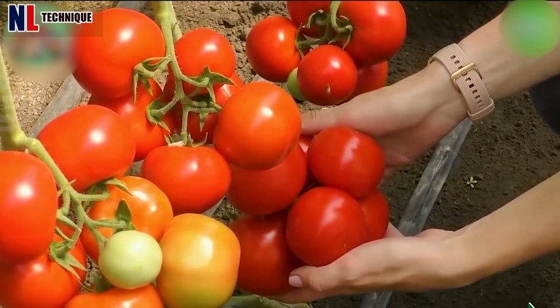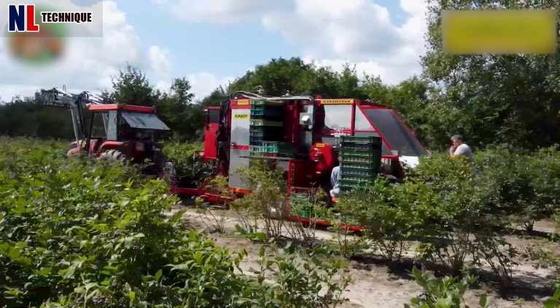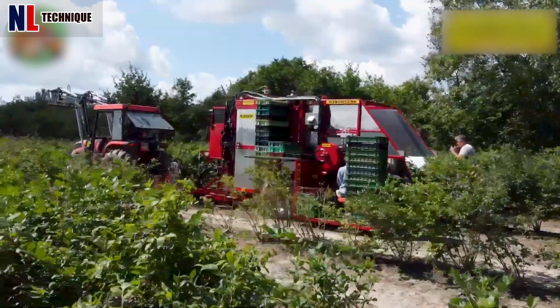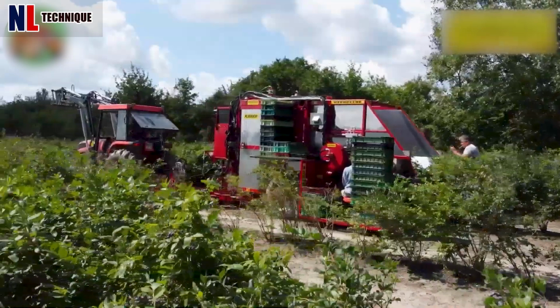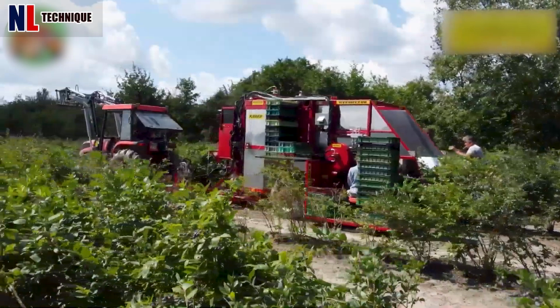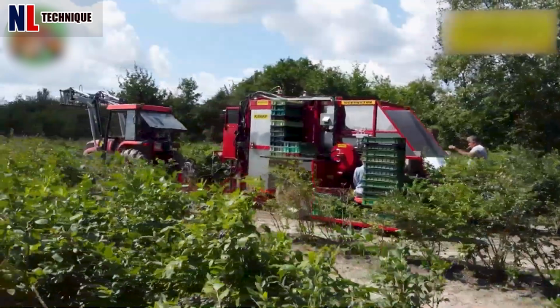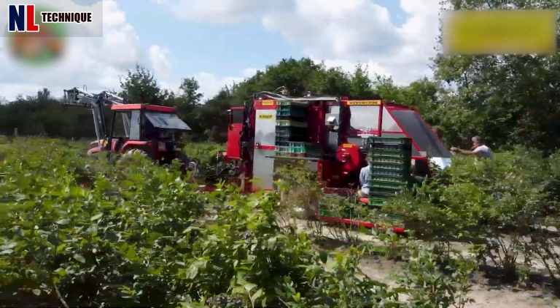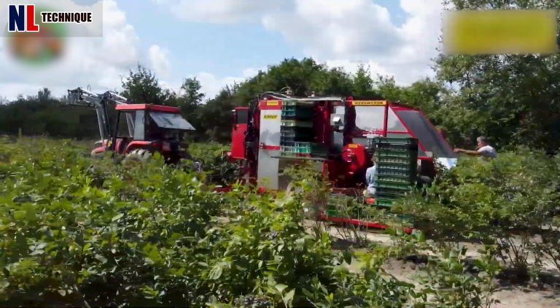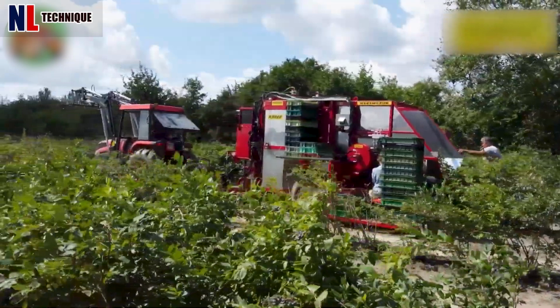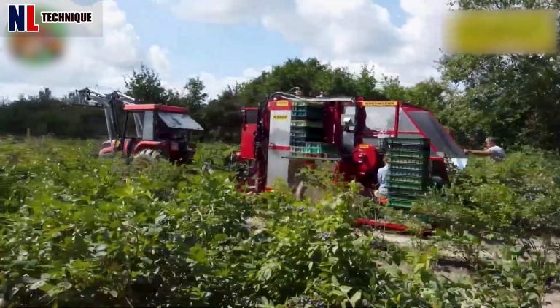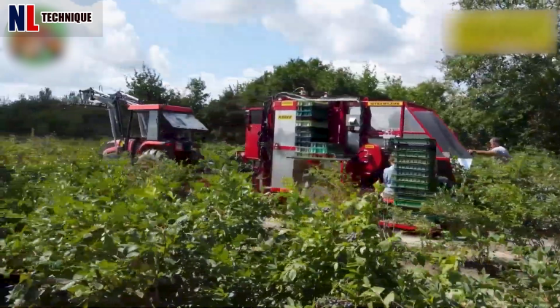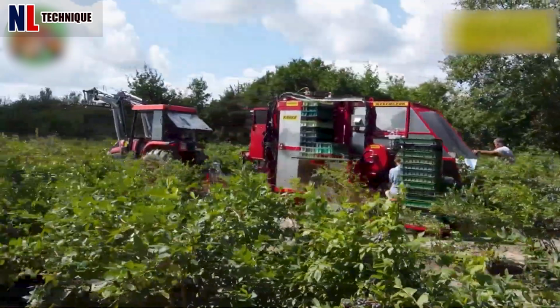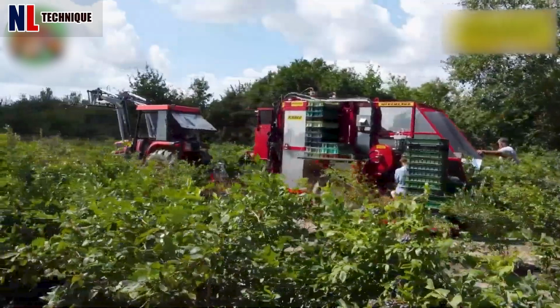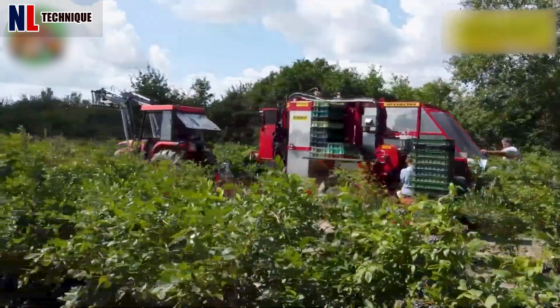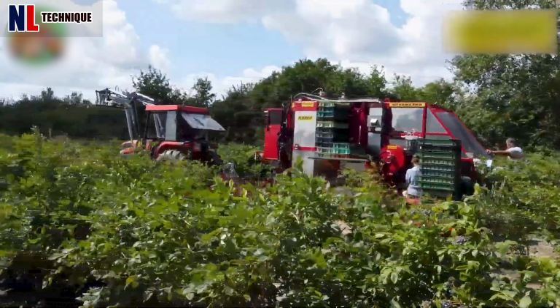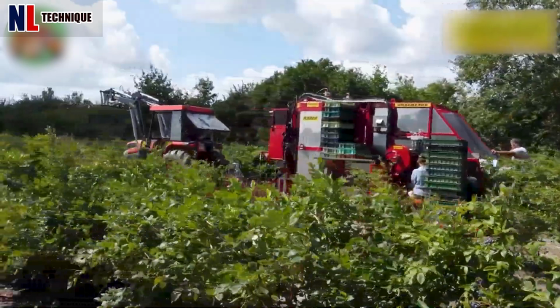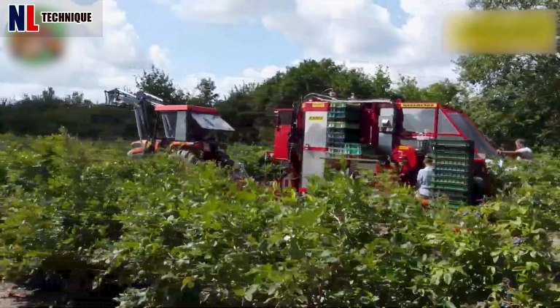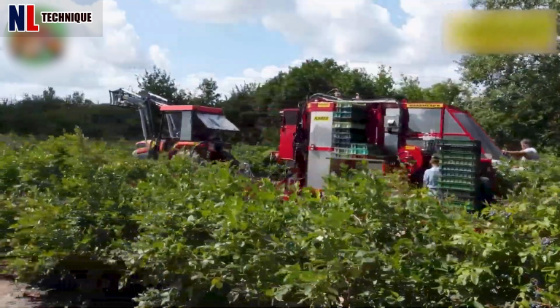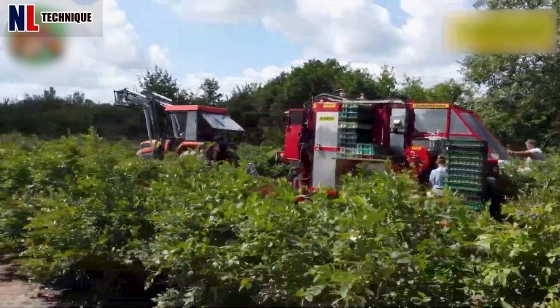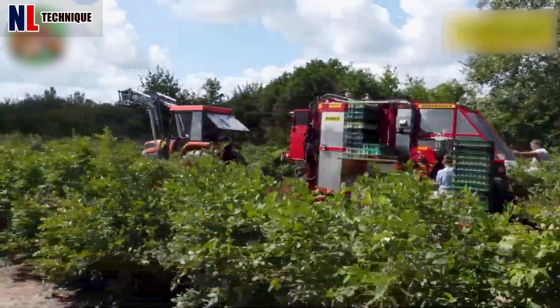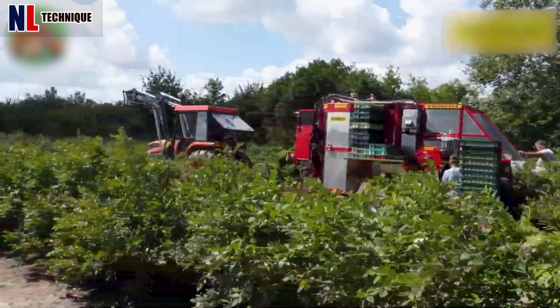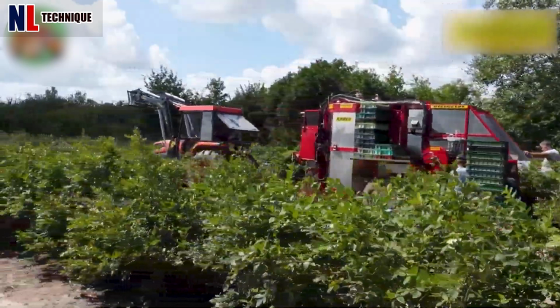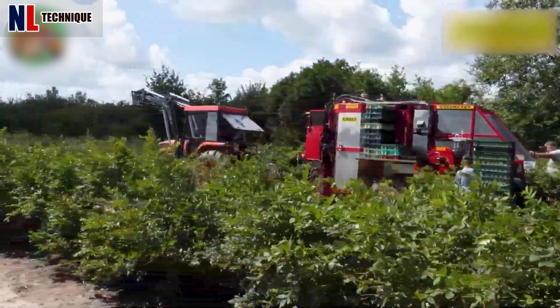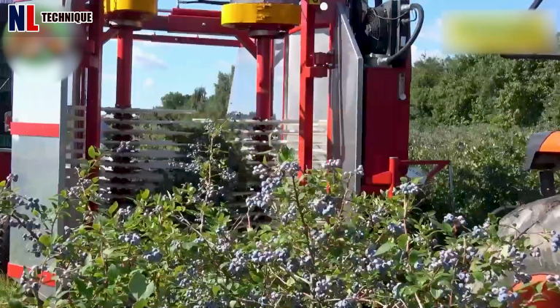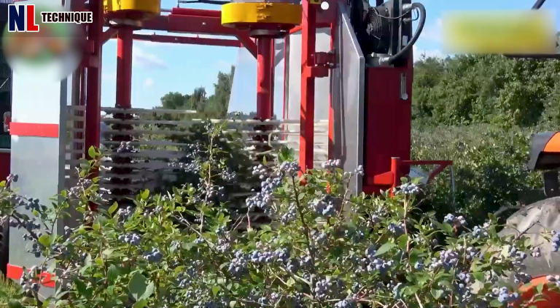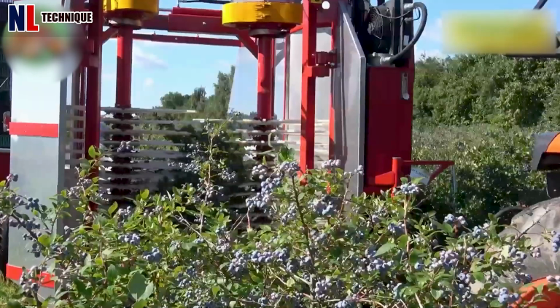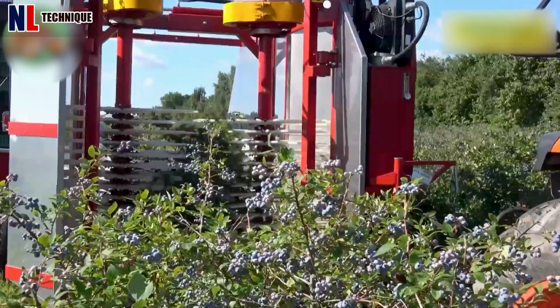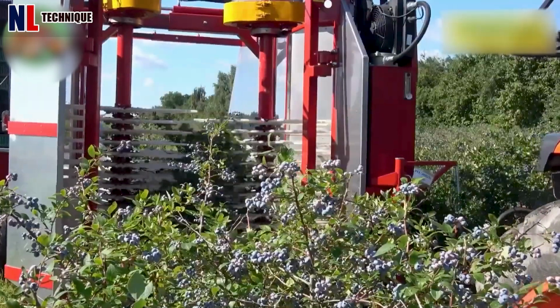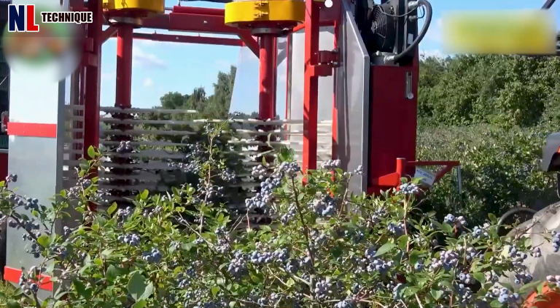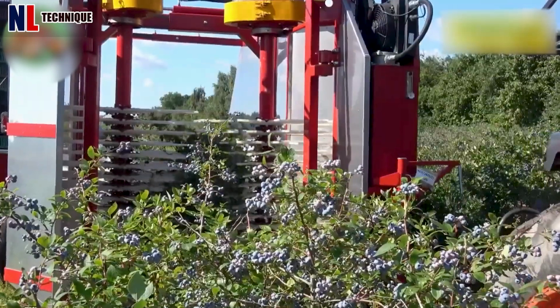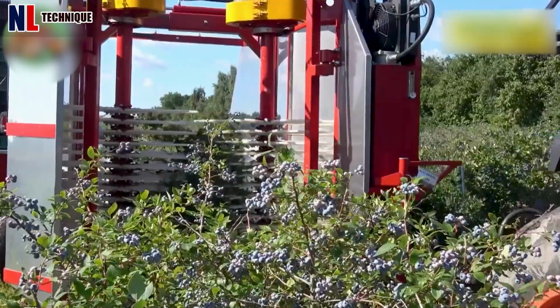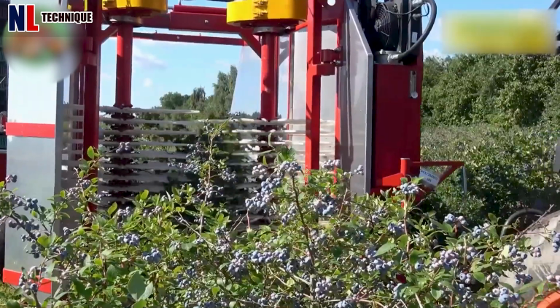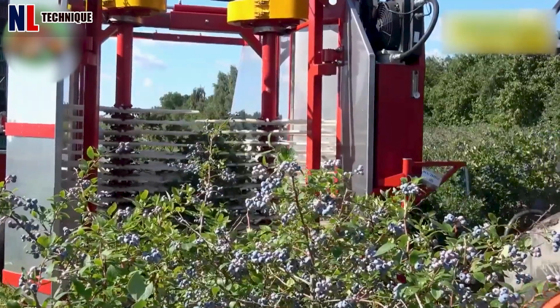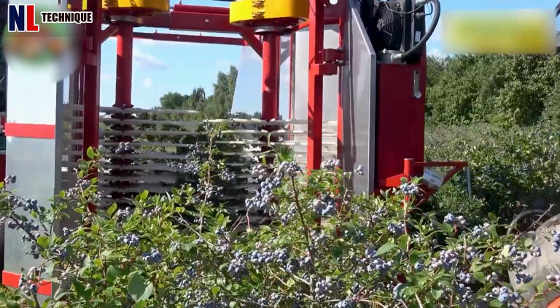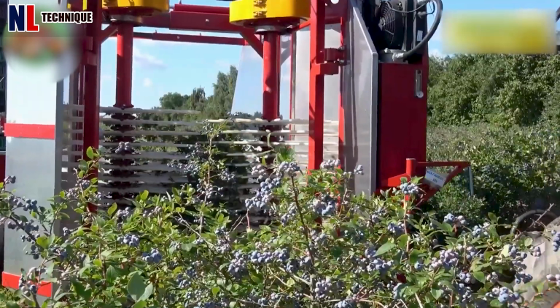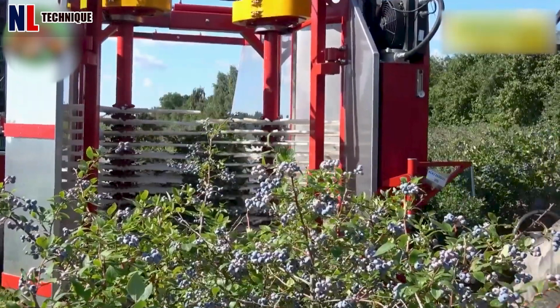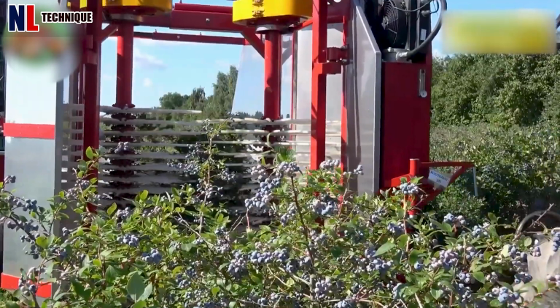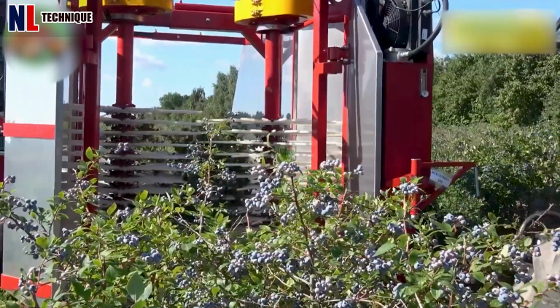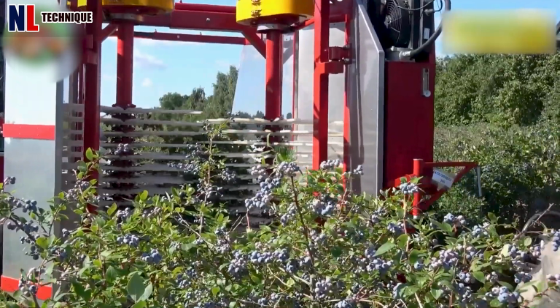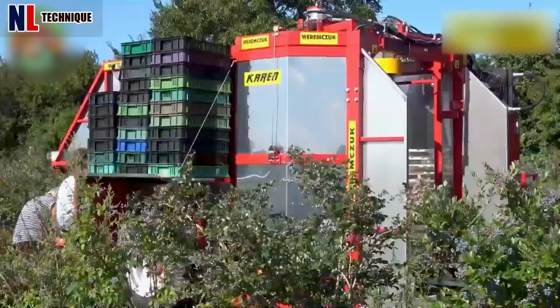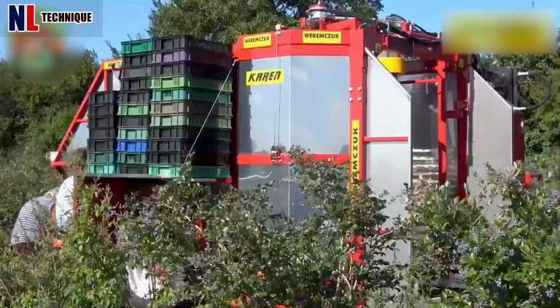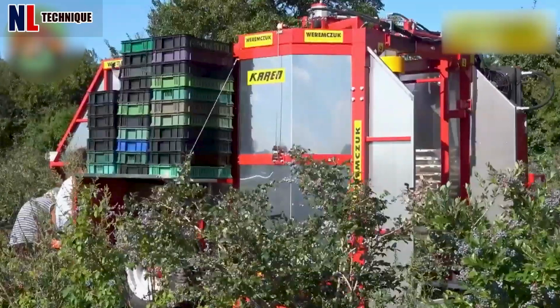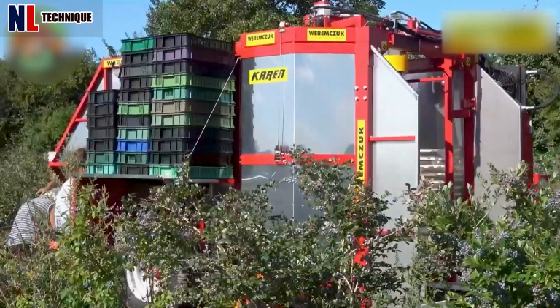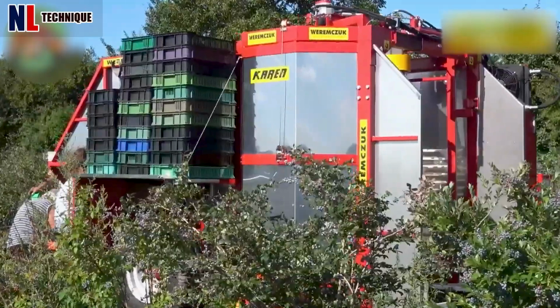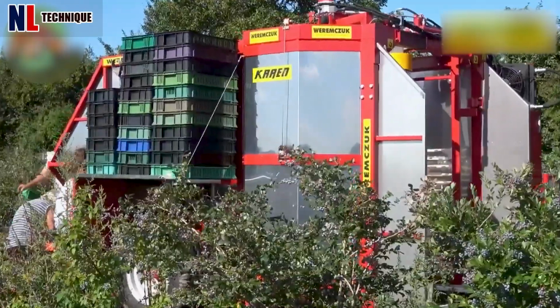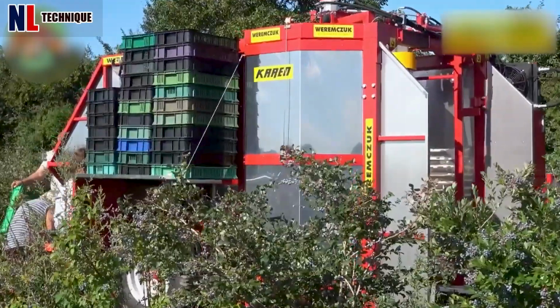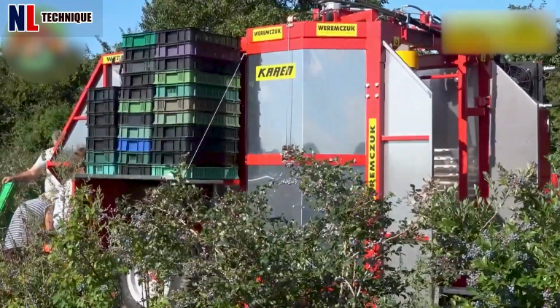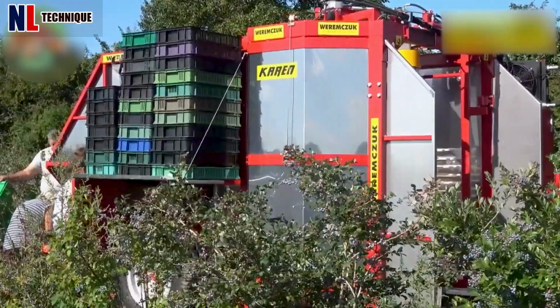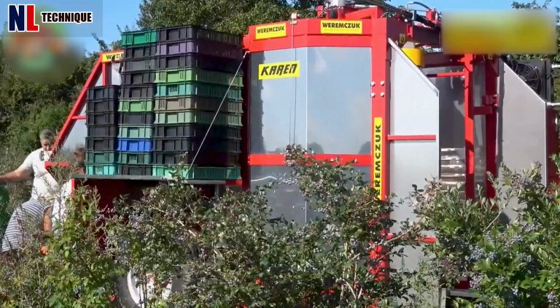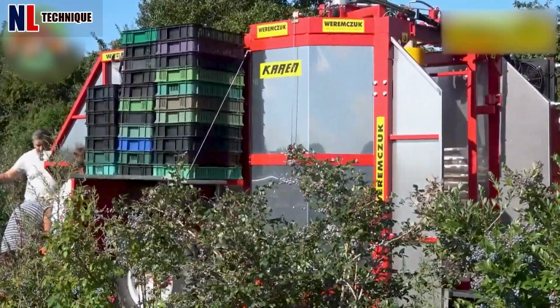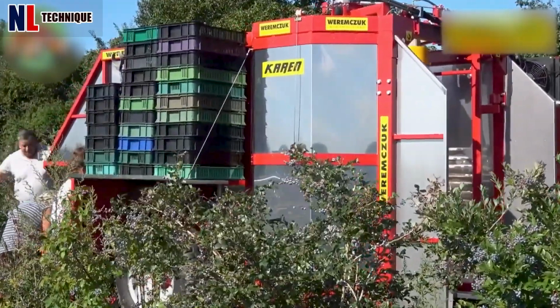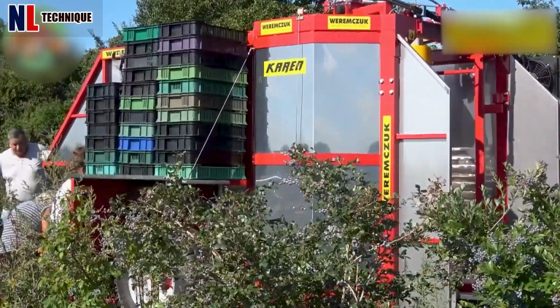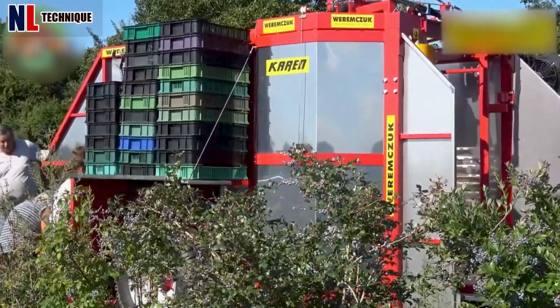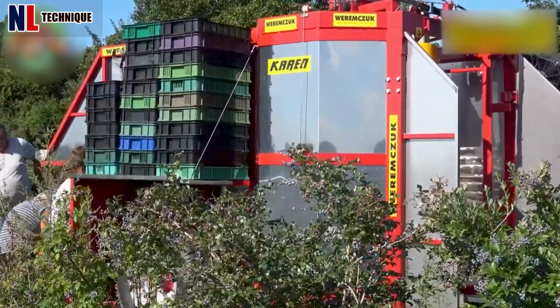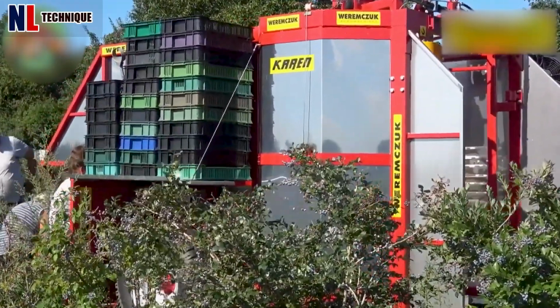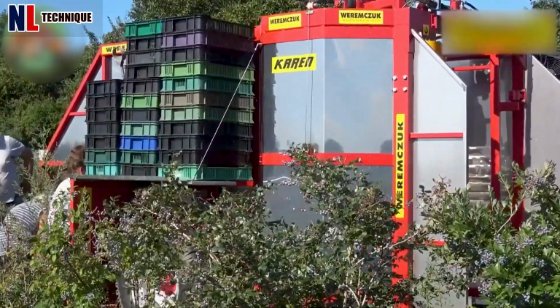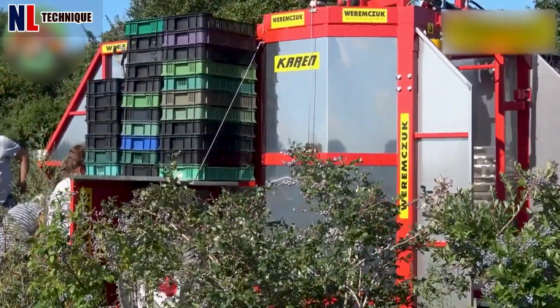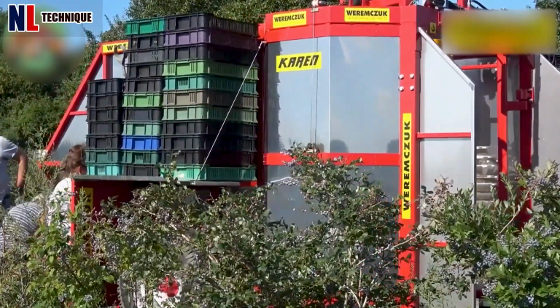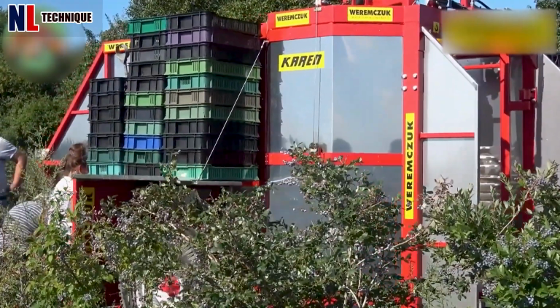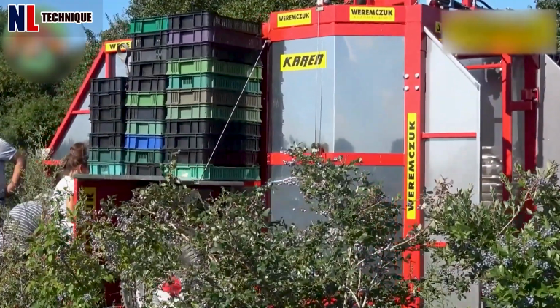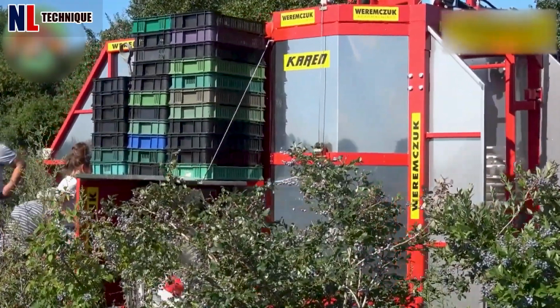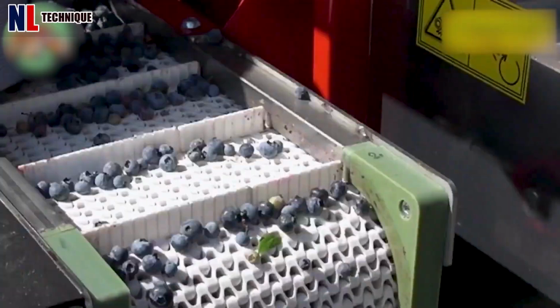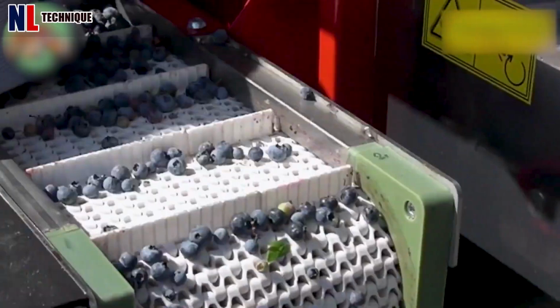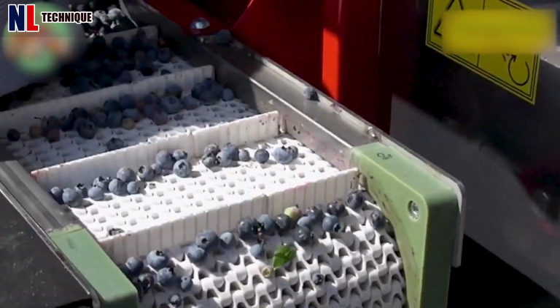This machine uses a powerful vibration system to pick blueberries in just a few seconds.